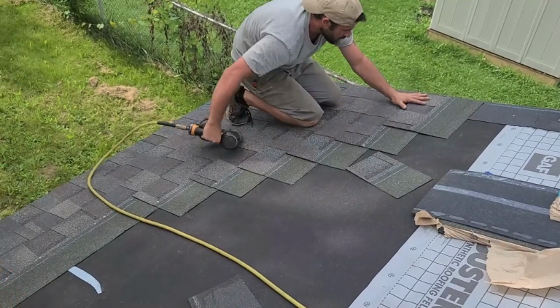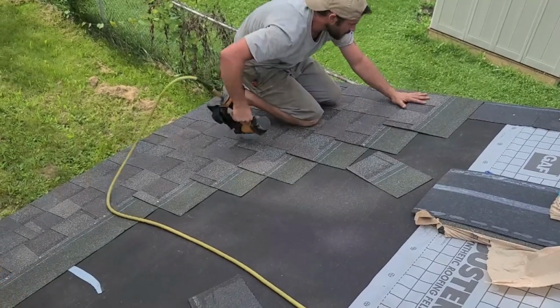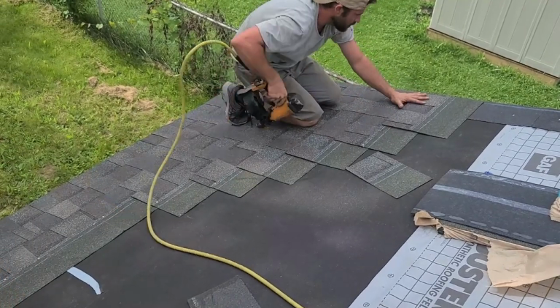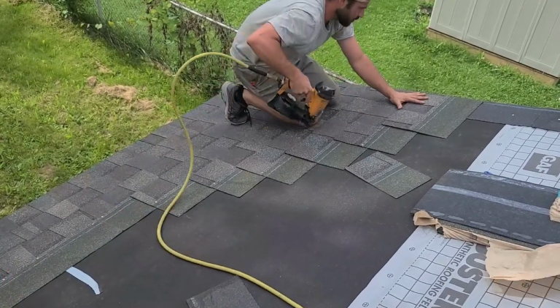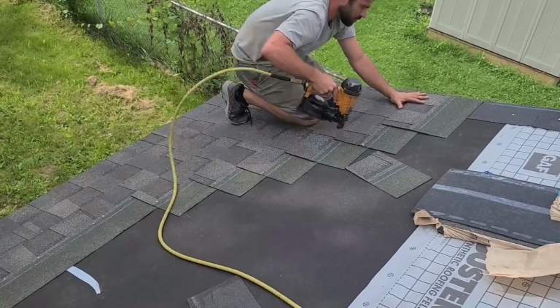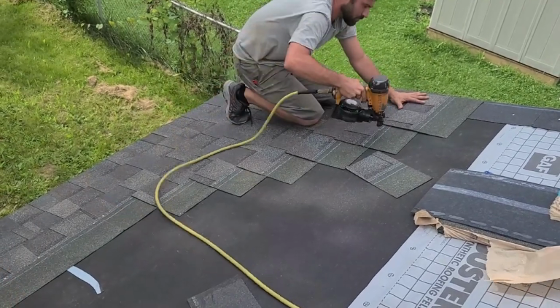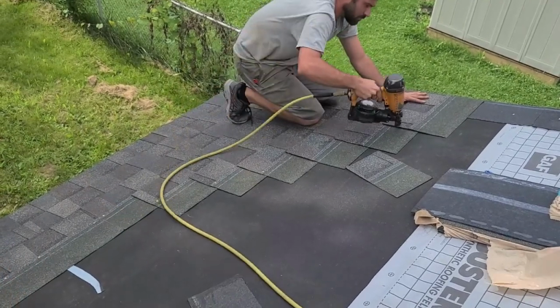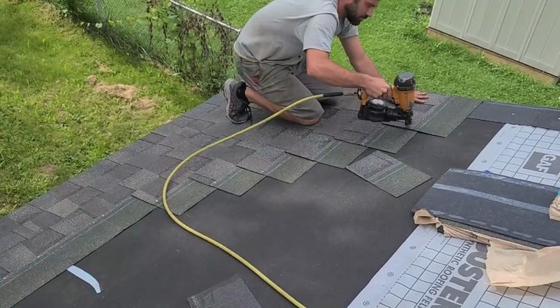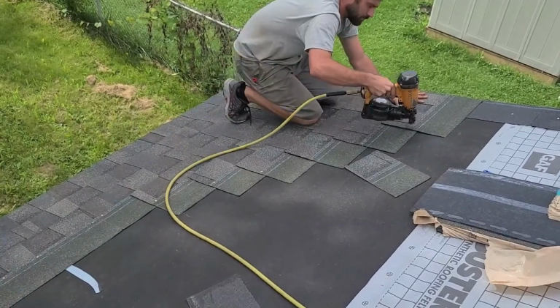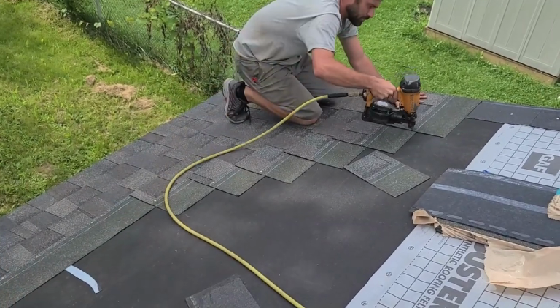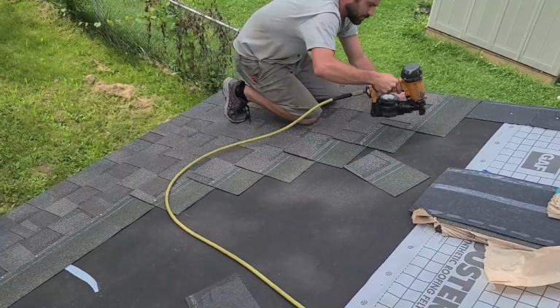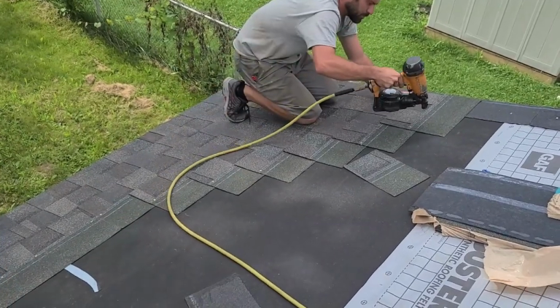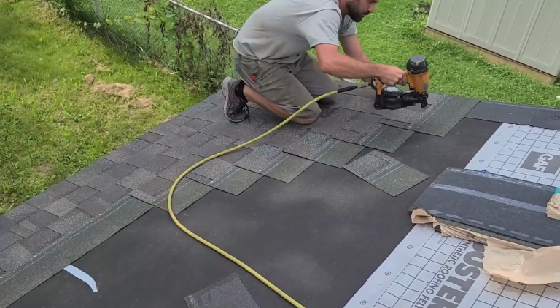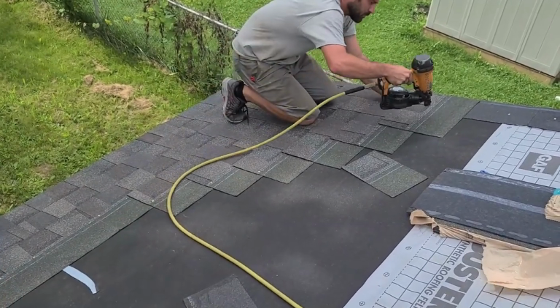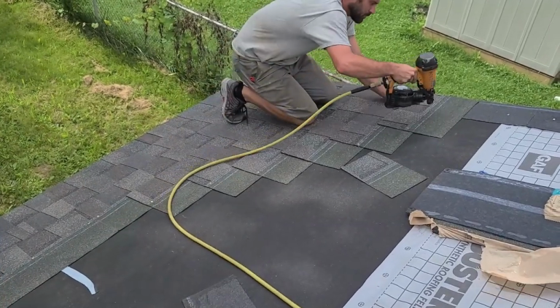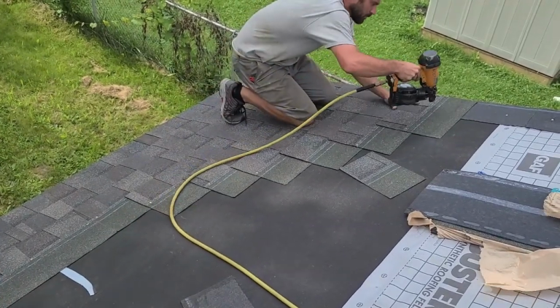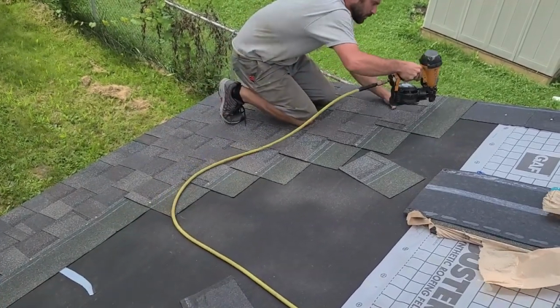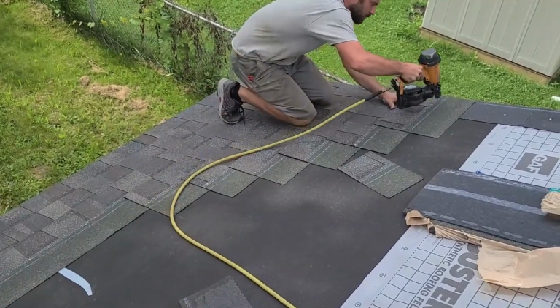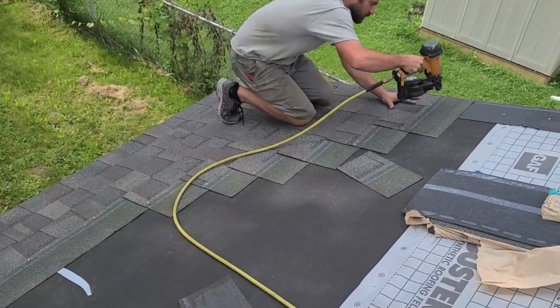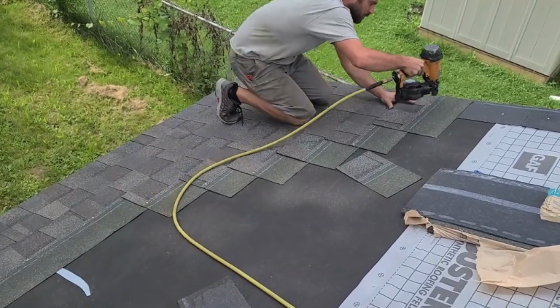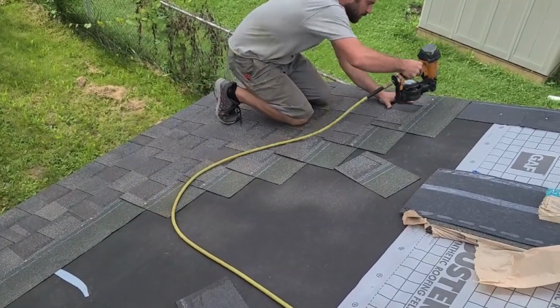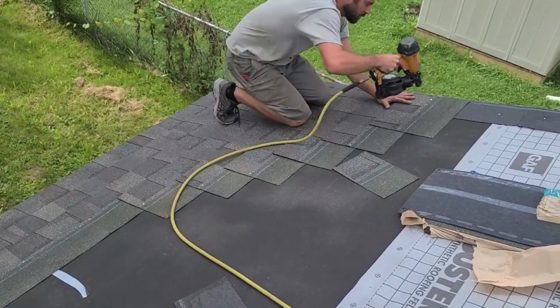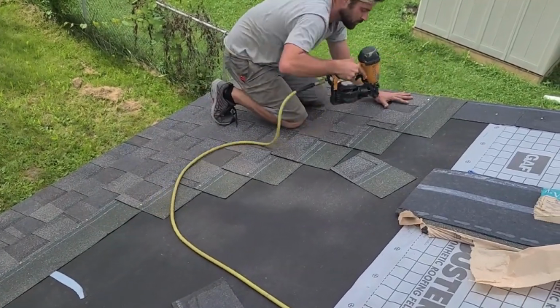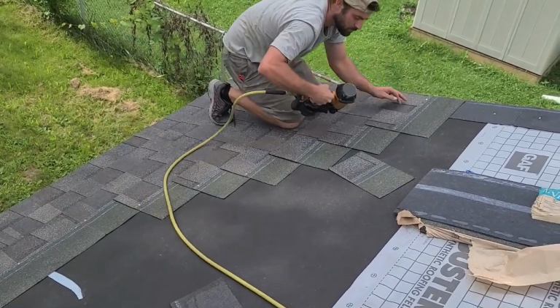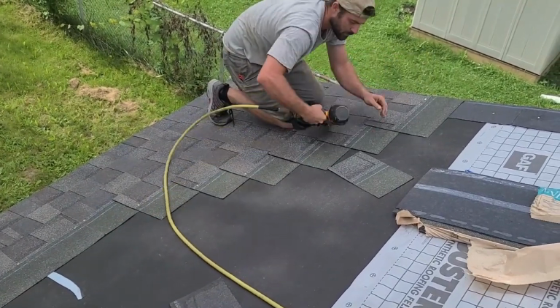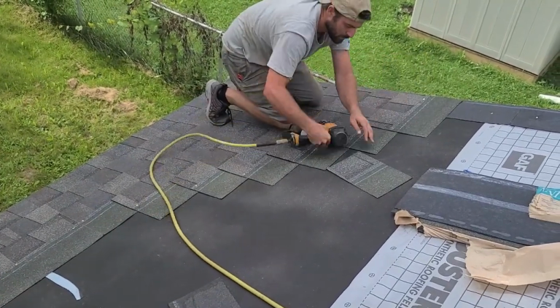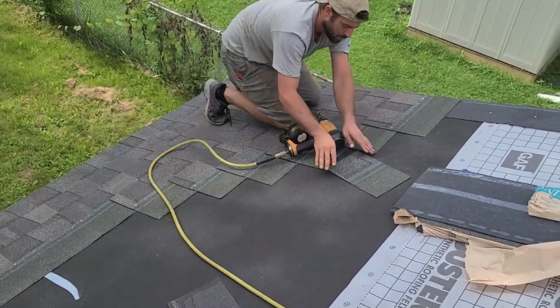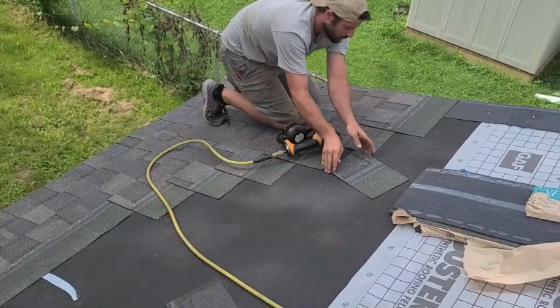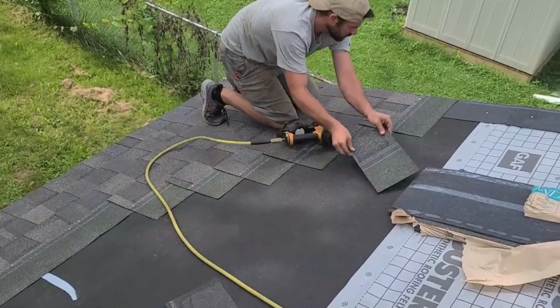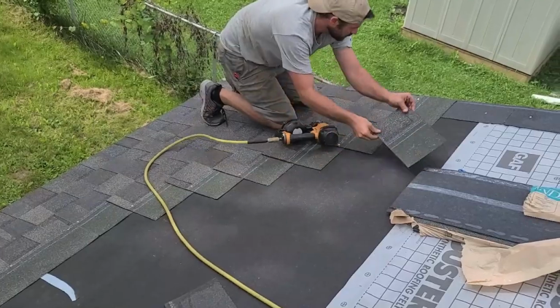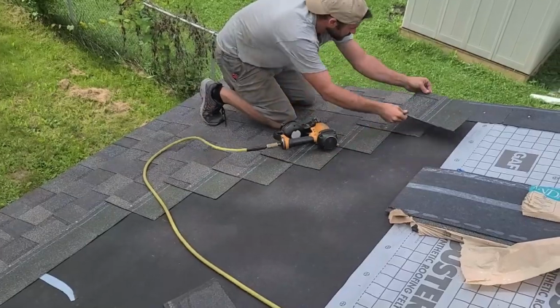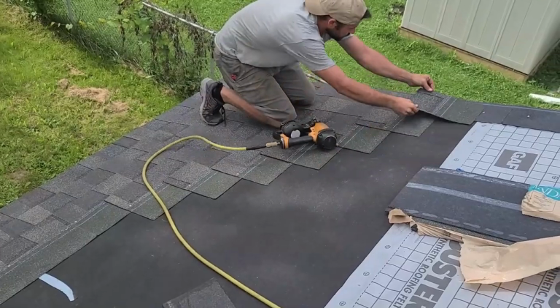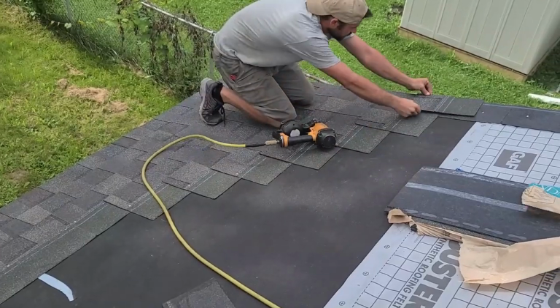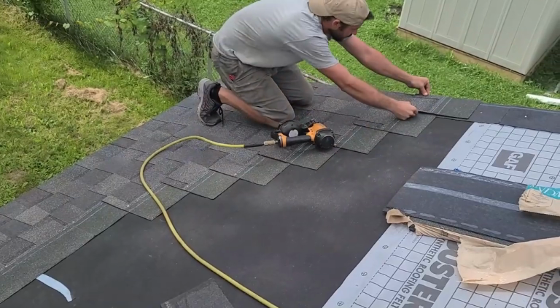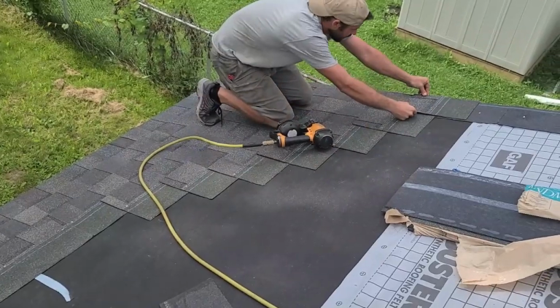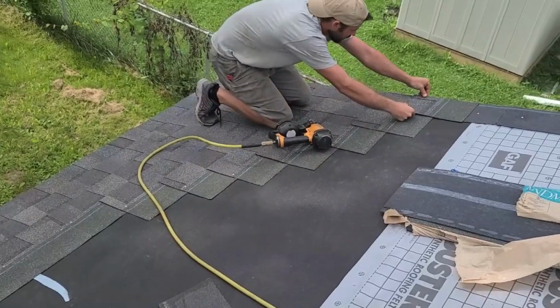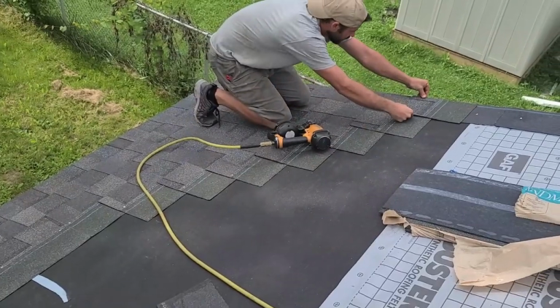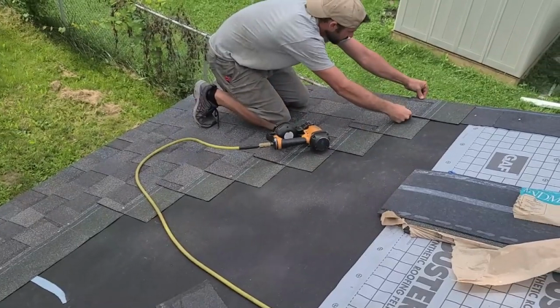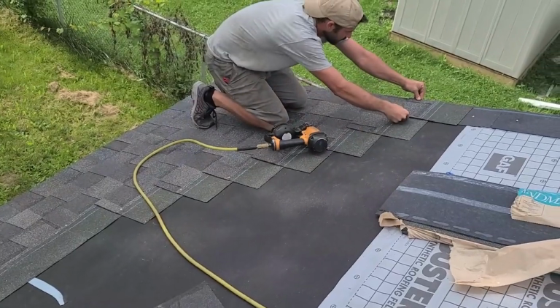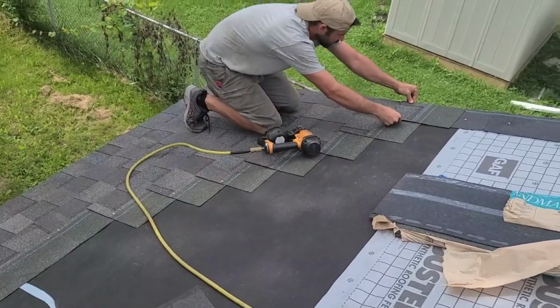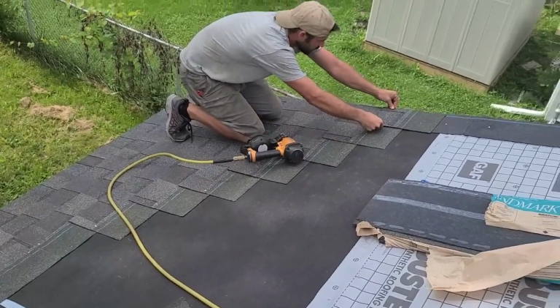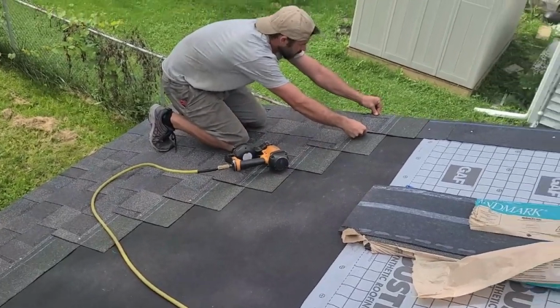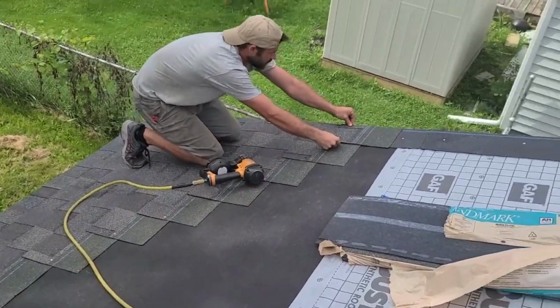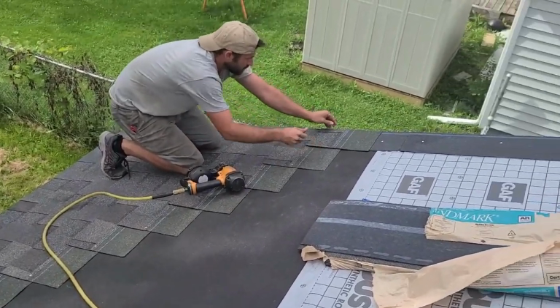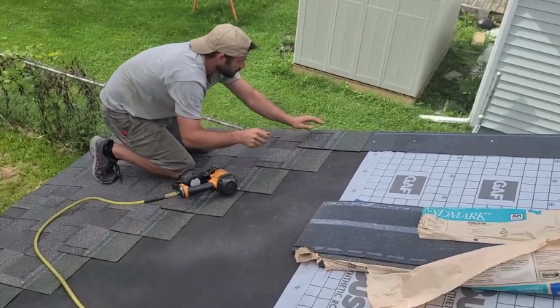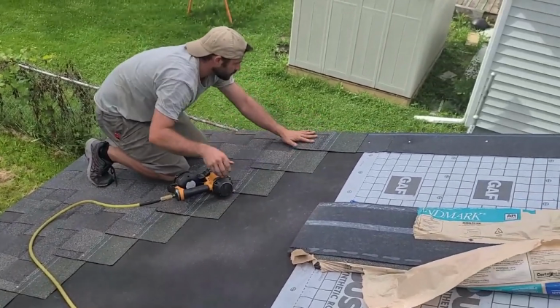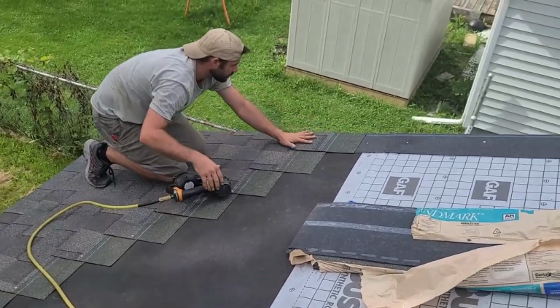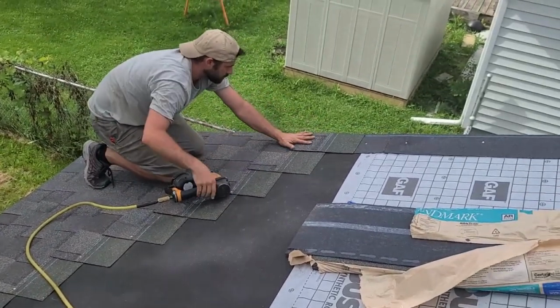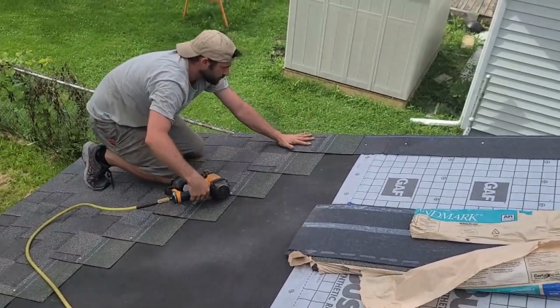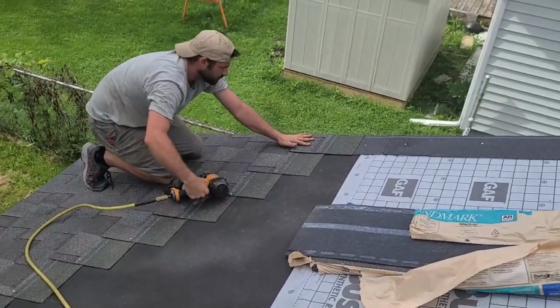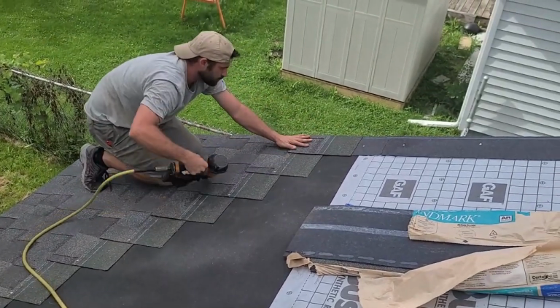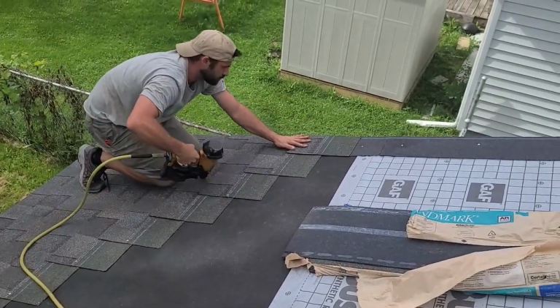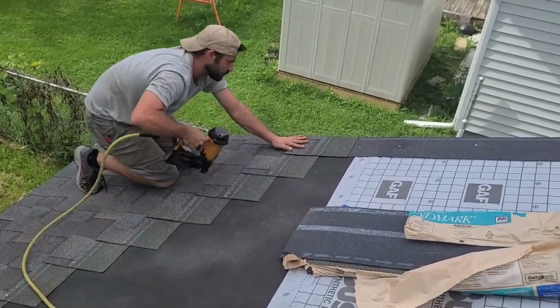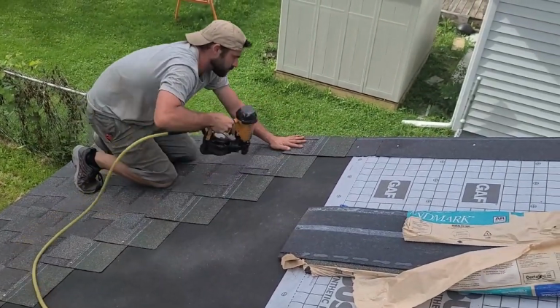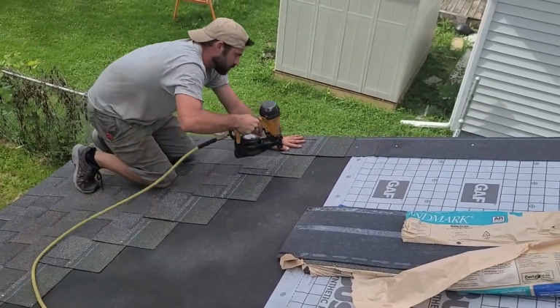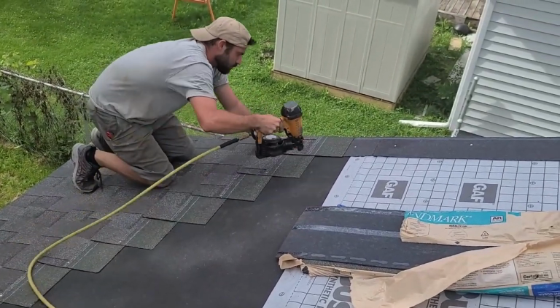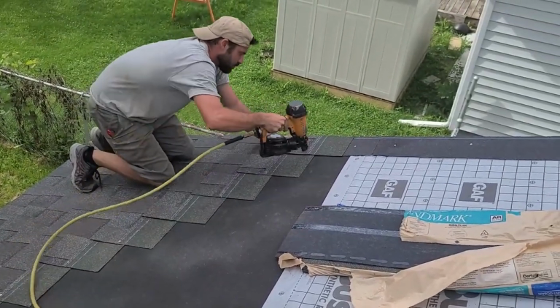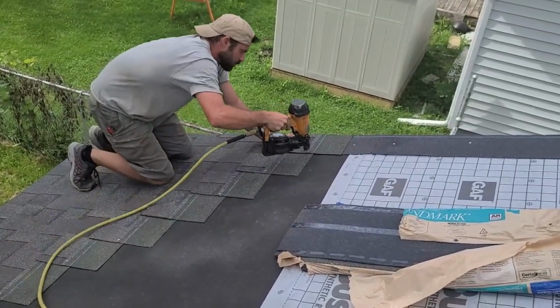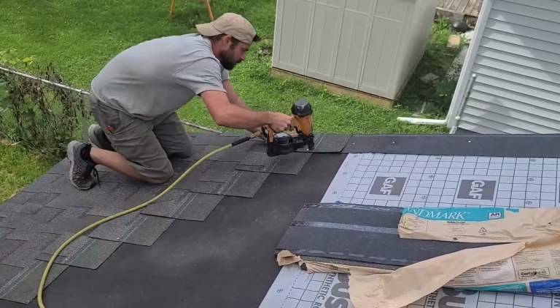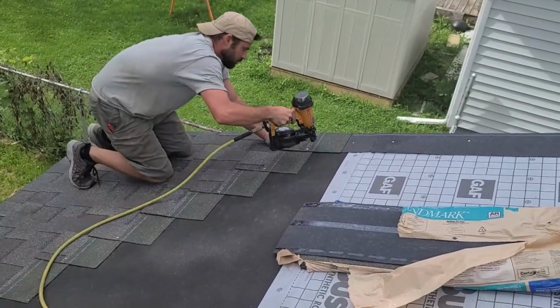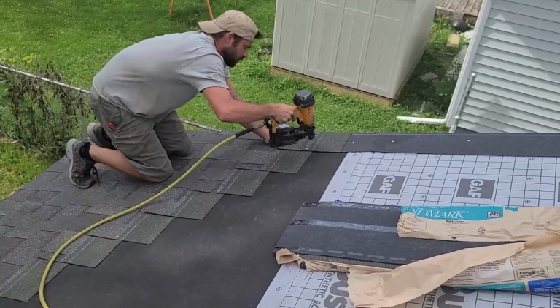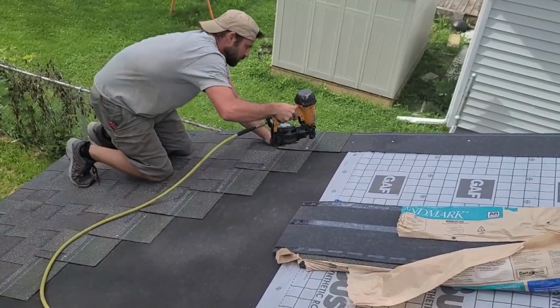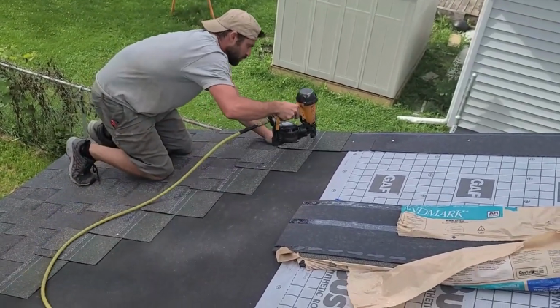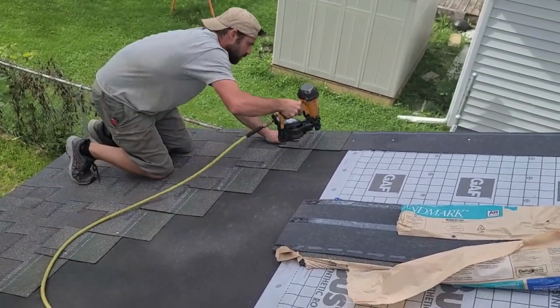As we nail these, we skip over a little bit on every single shingle so that we don't have a nail fall on the seam. Thank you guys for watching.